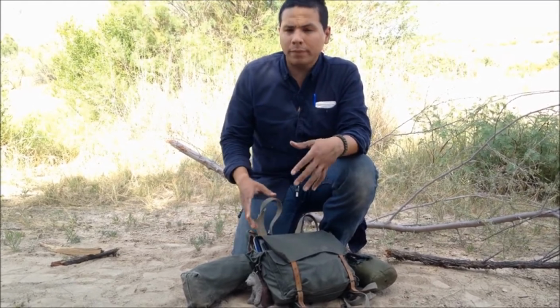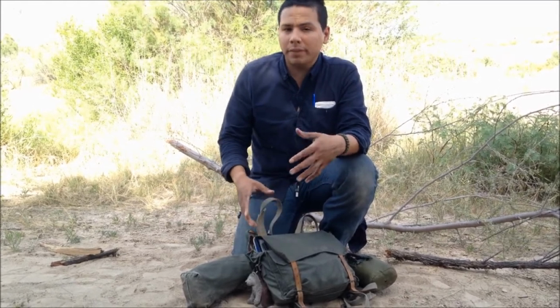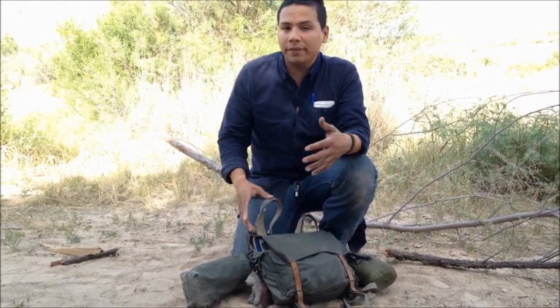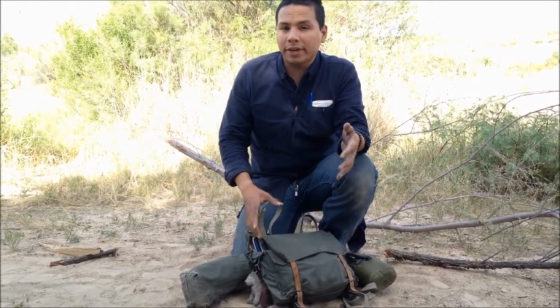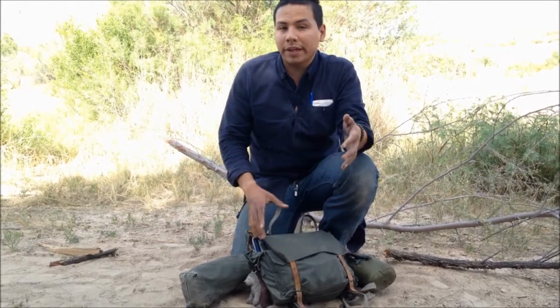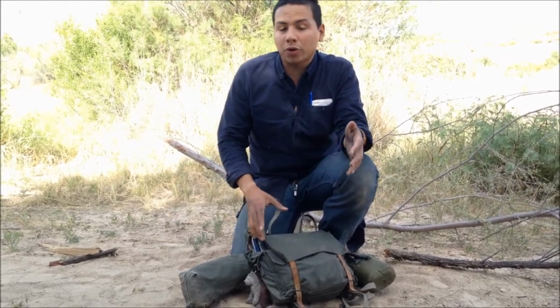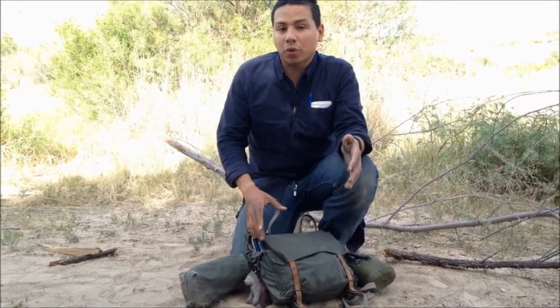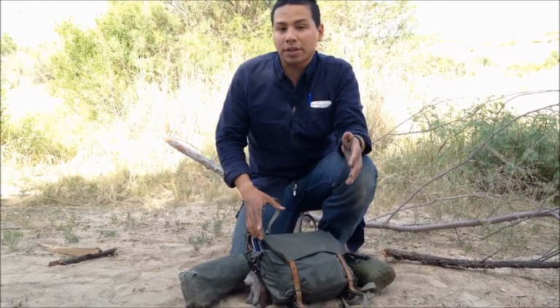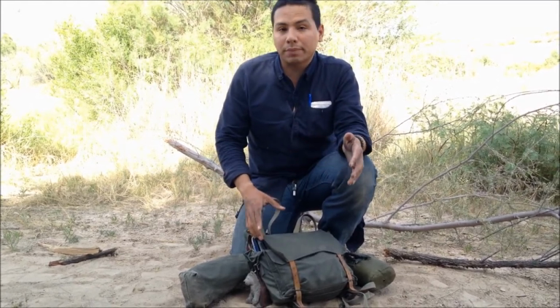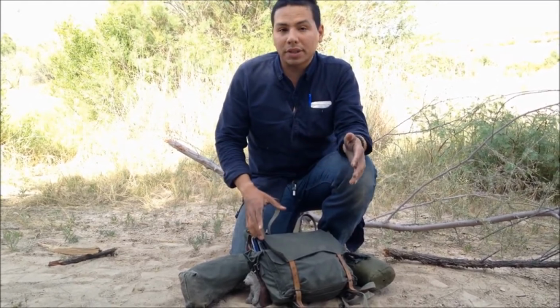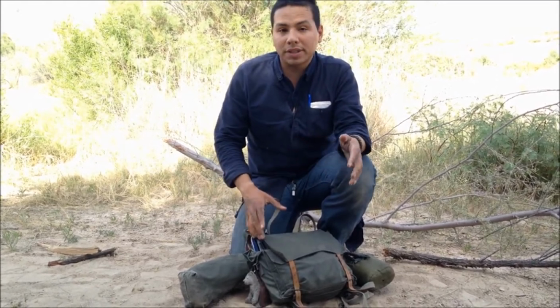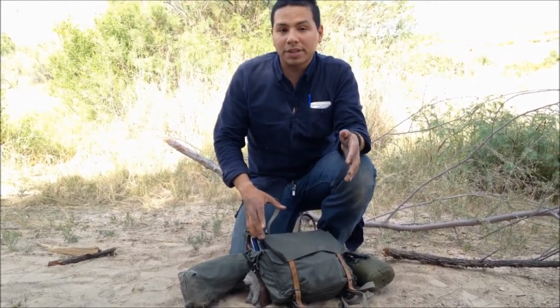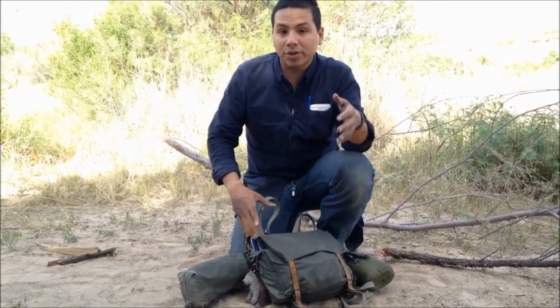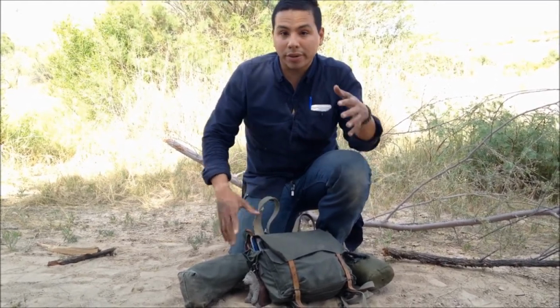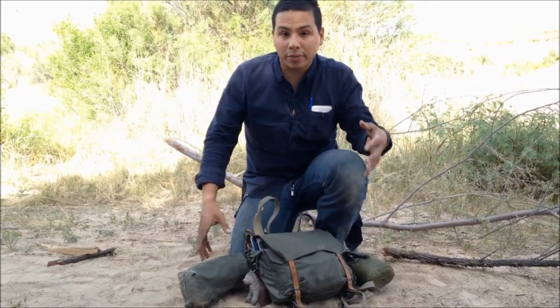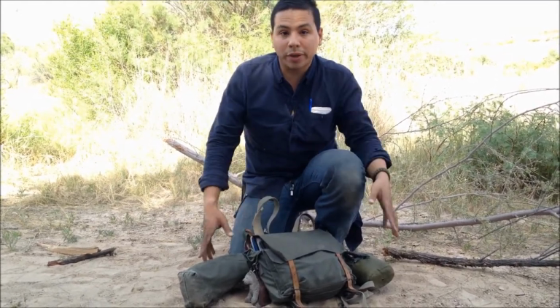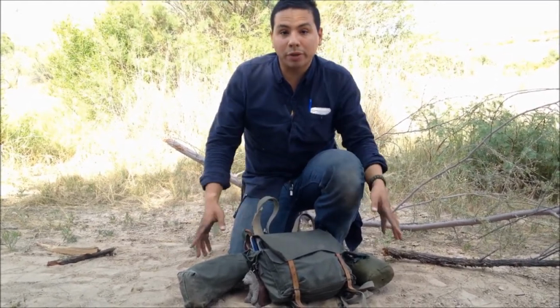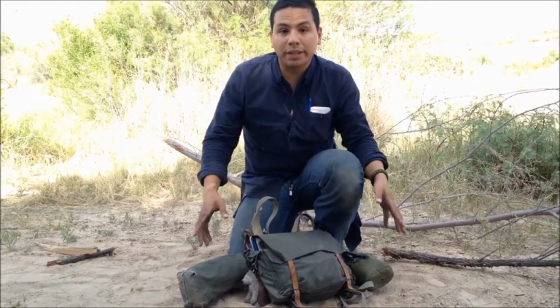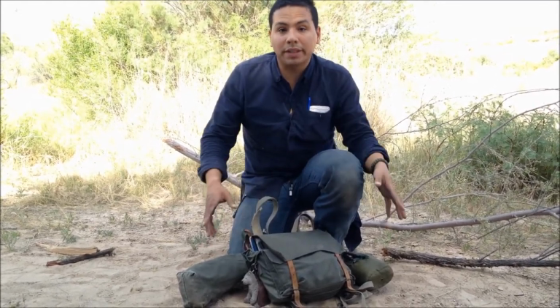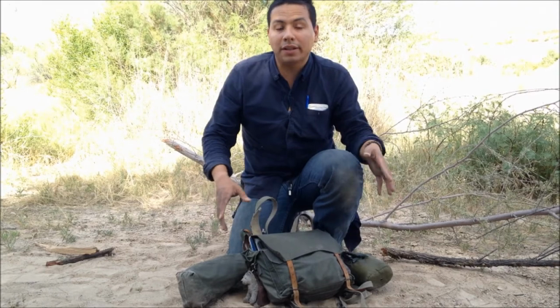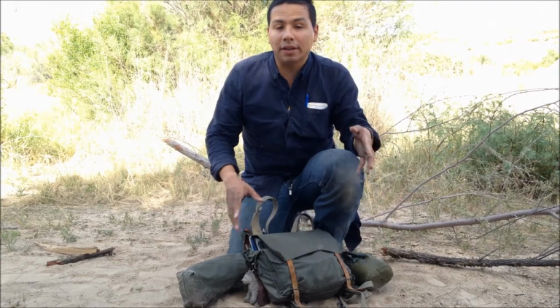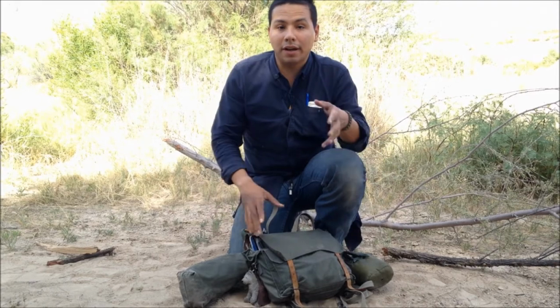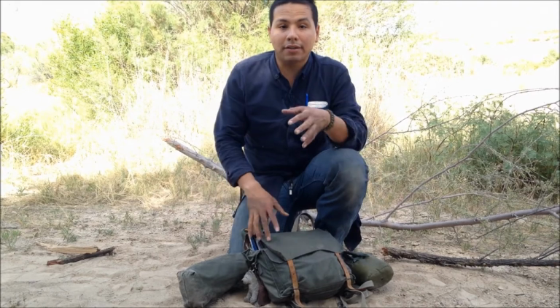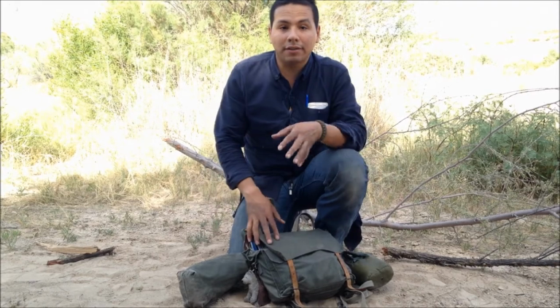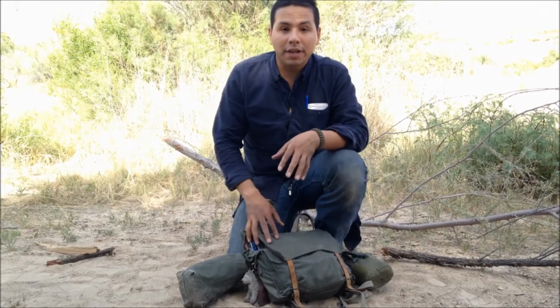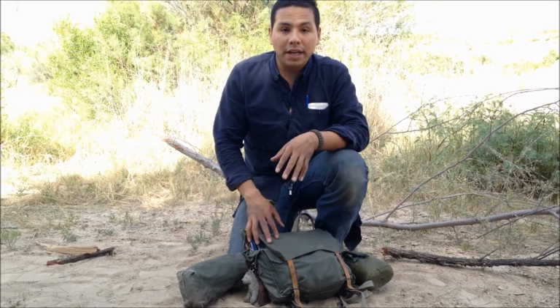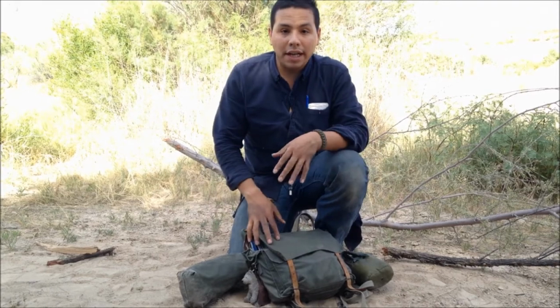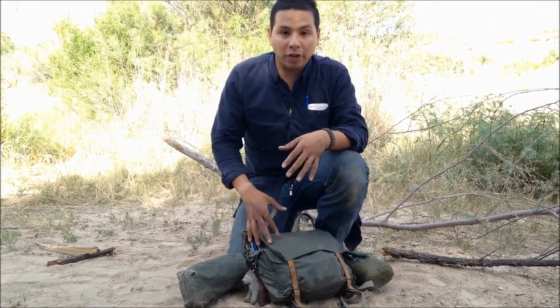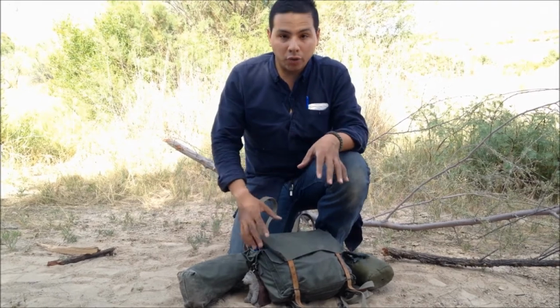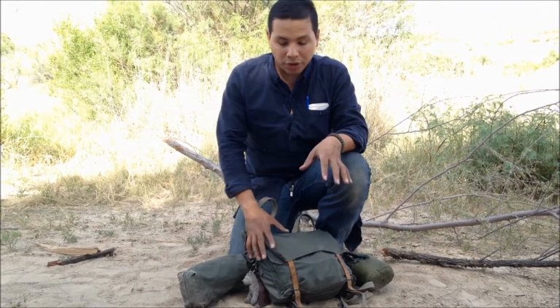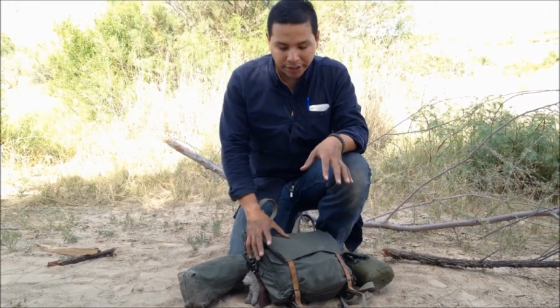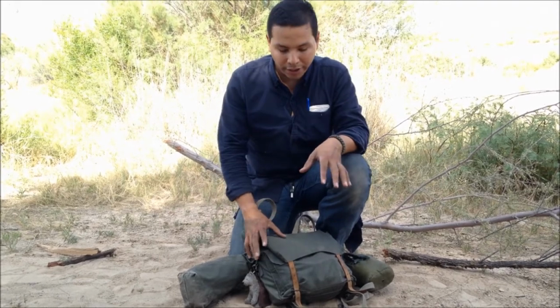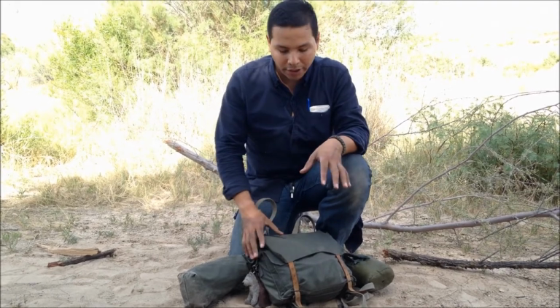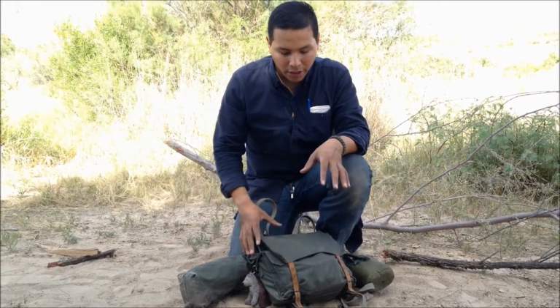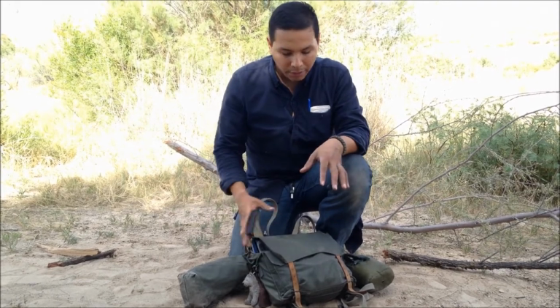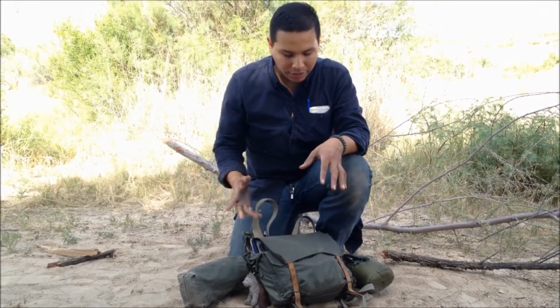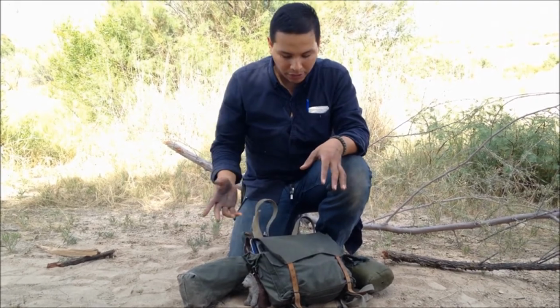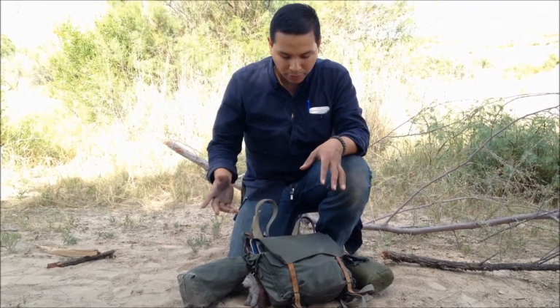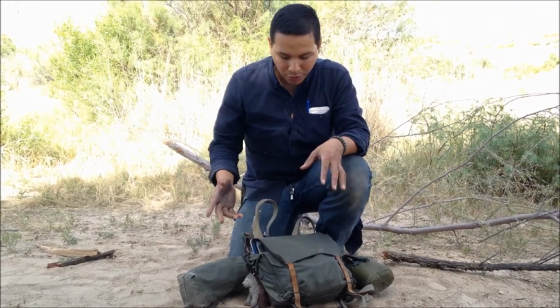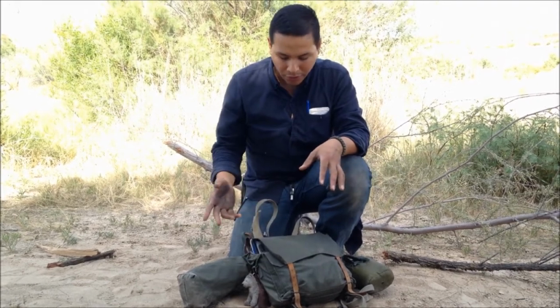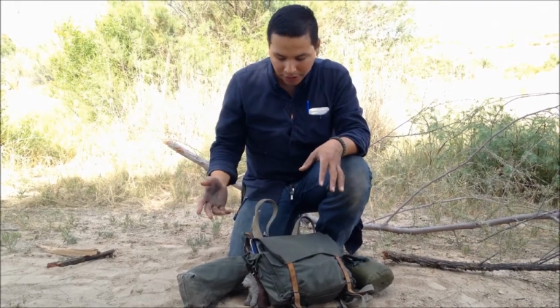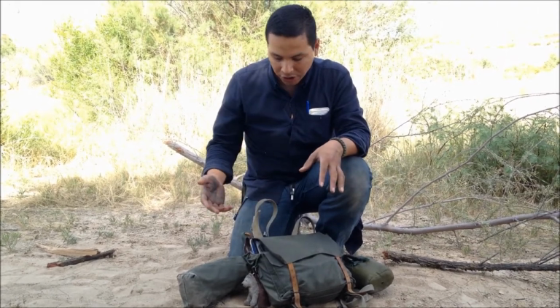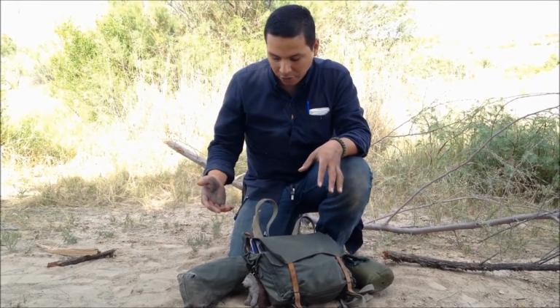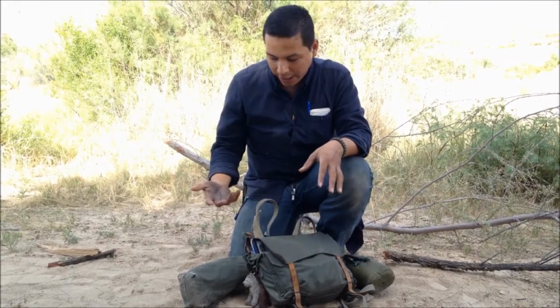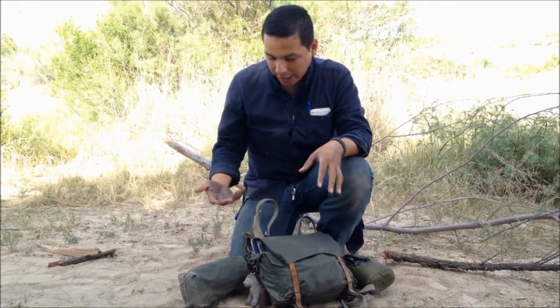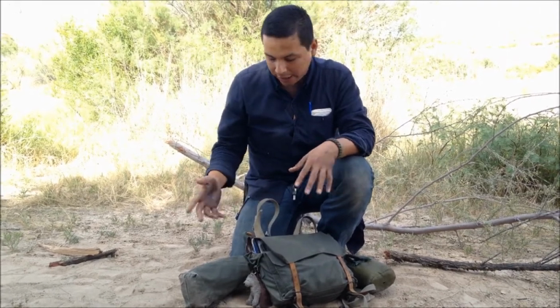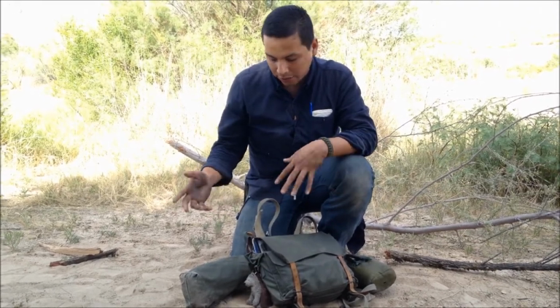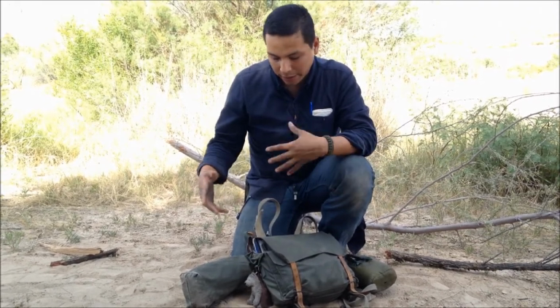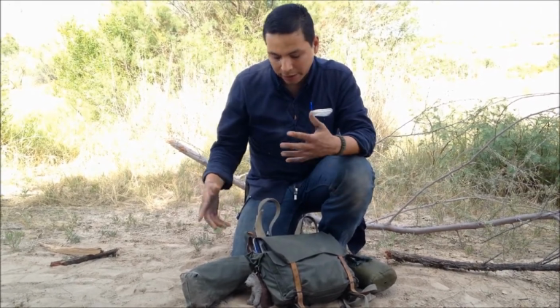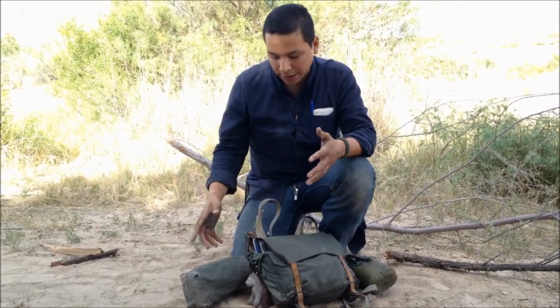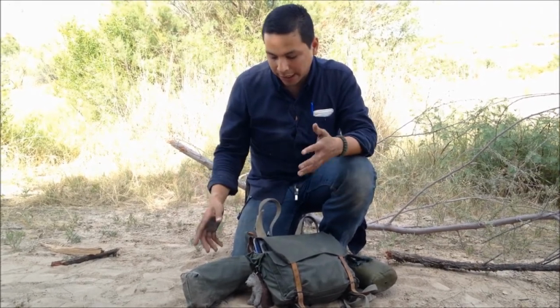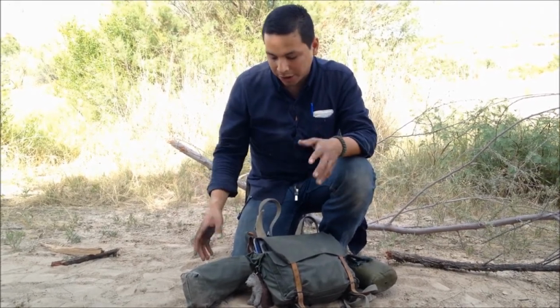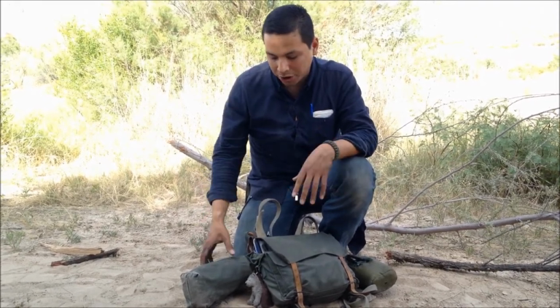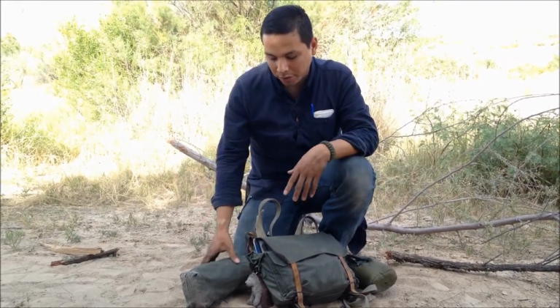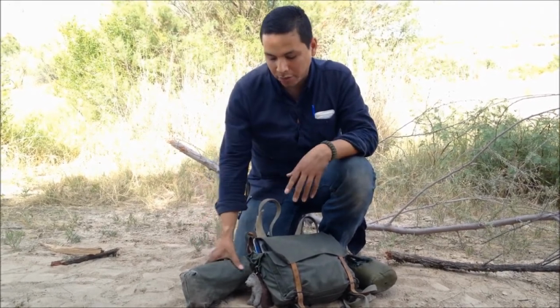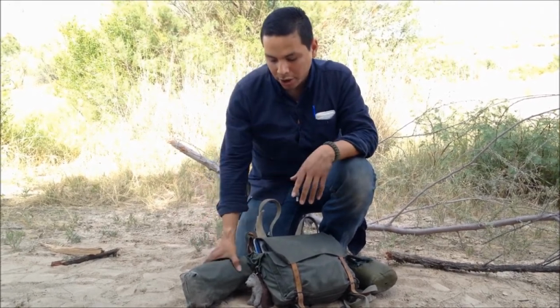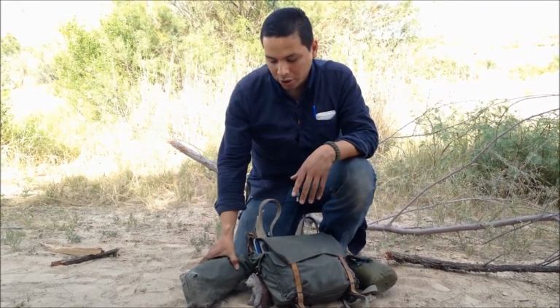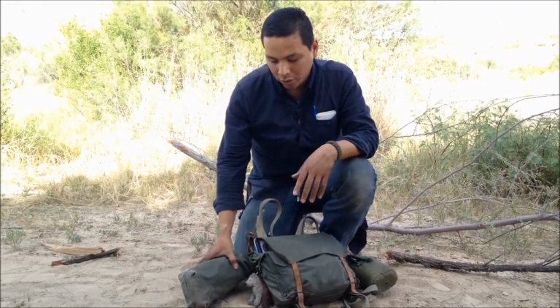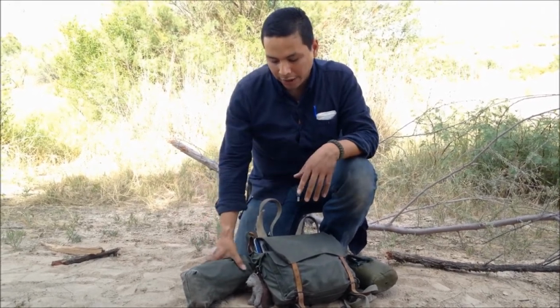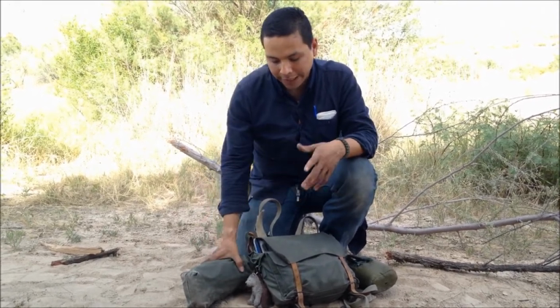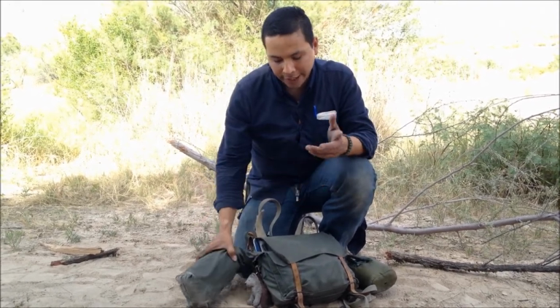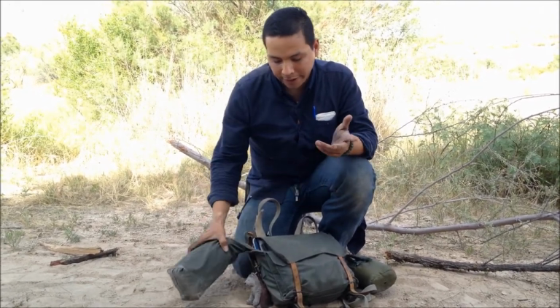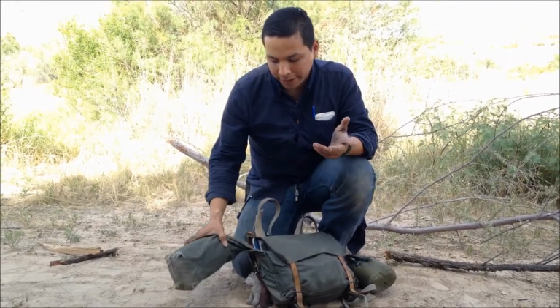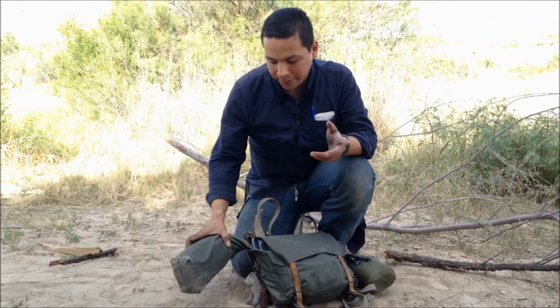I'm a very outdoorsy person, so there will be a lot of outdoors gear, but there's more things to that. I just wanted to kind of show what I carry.